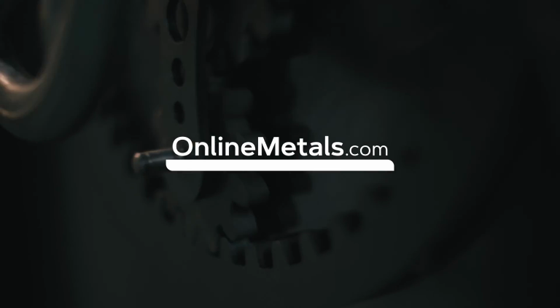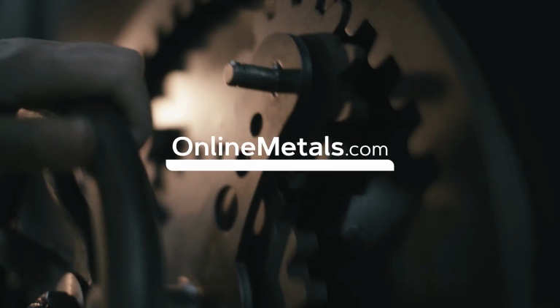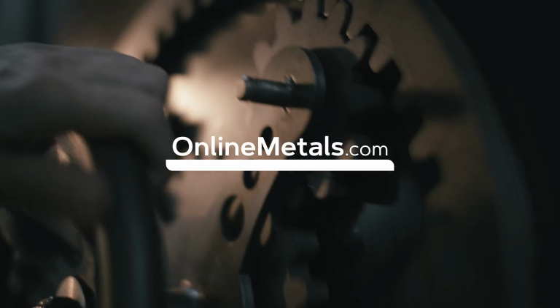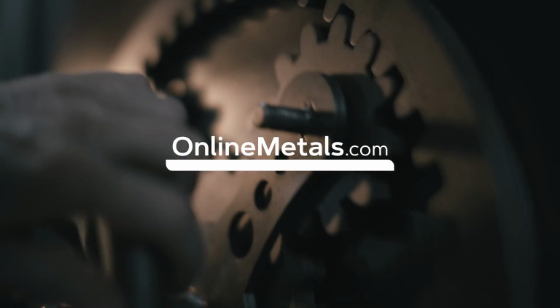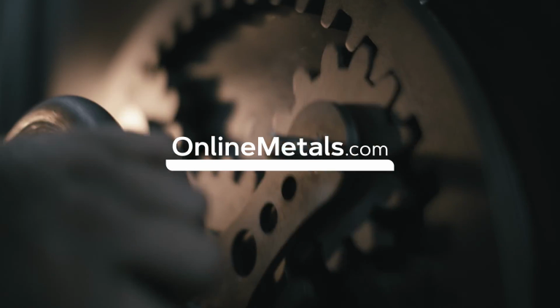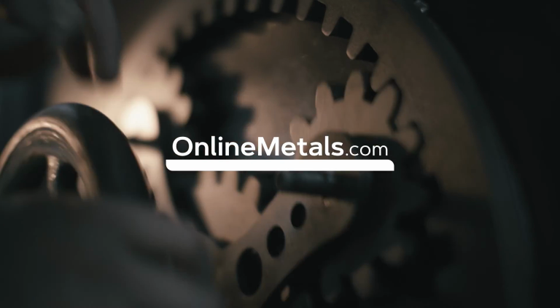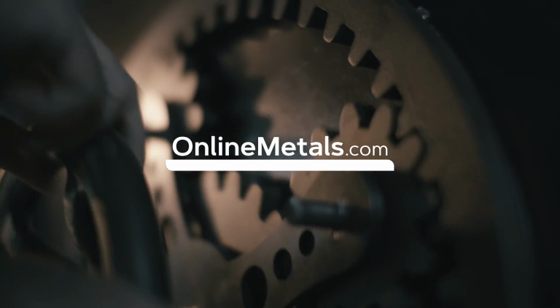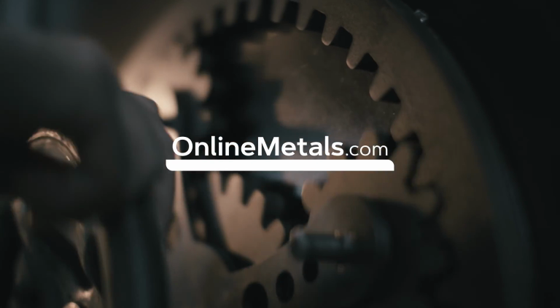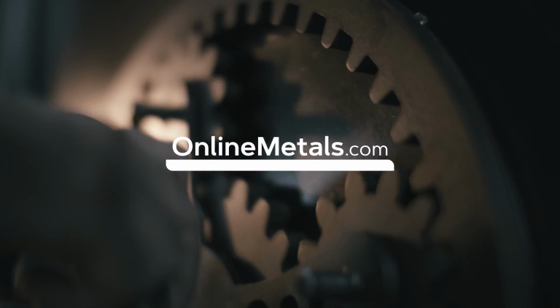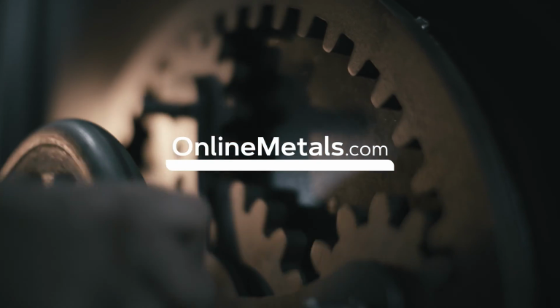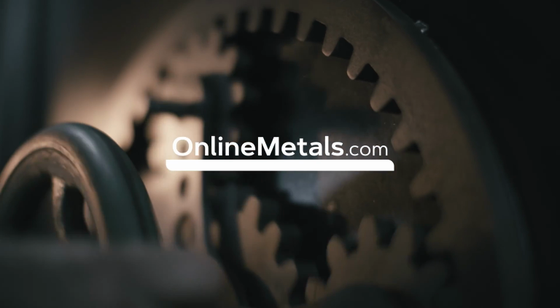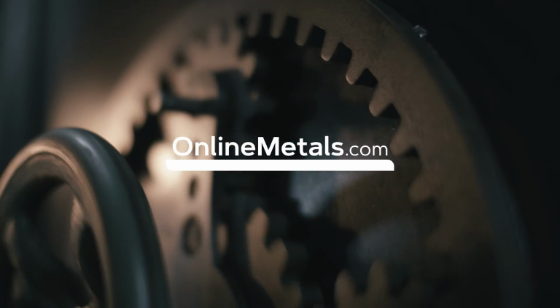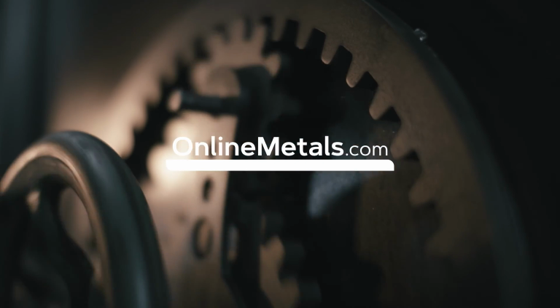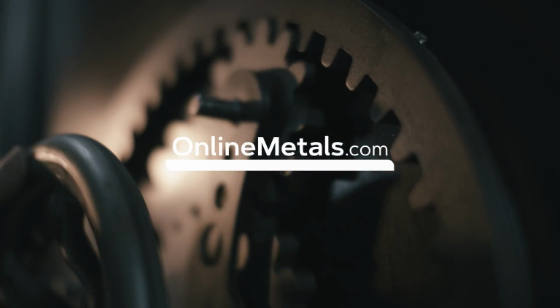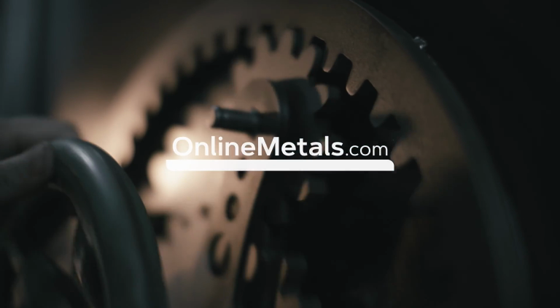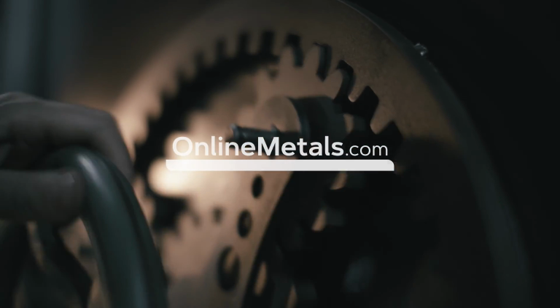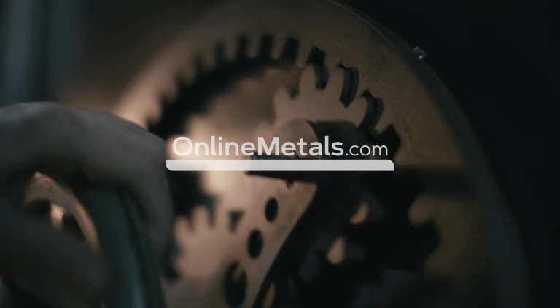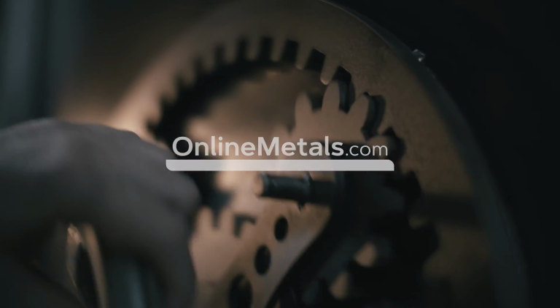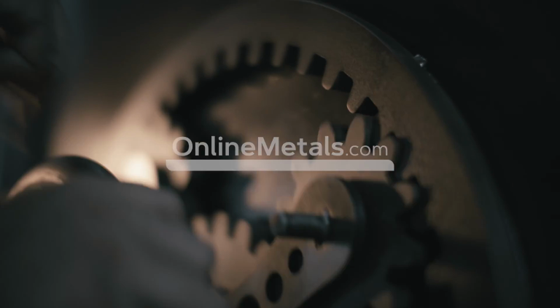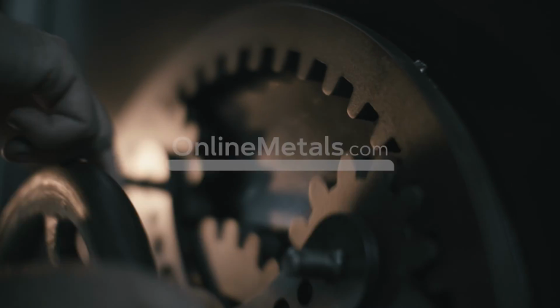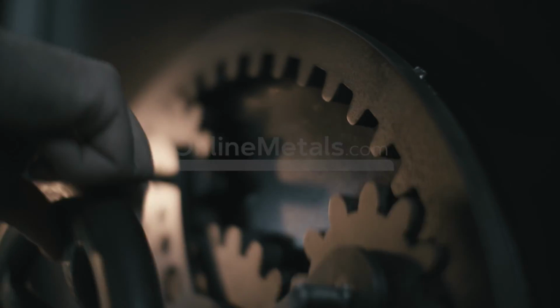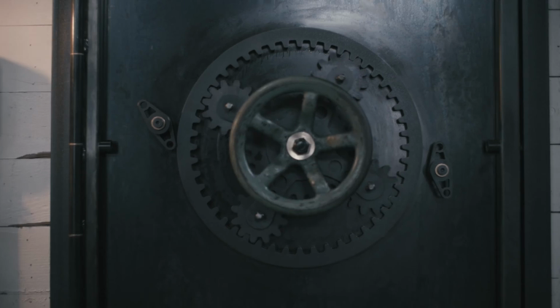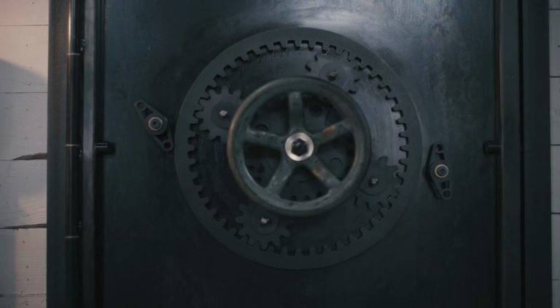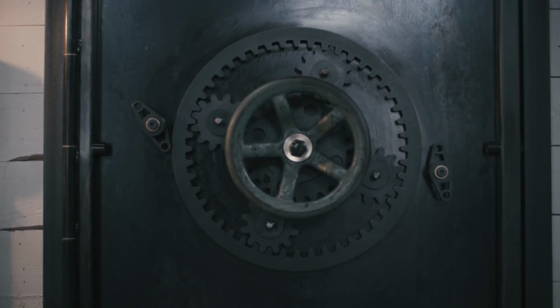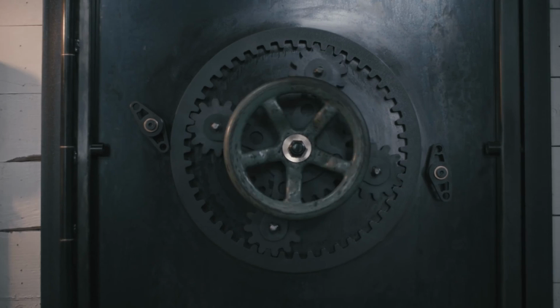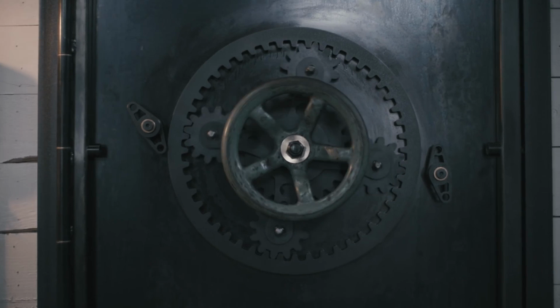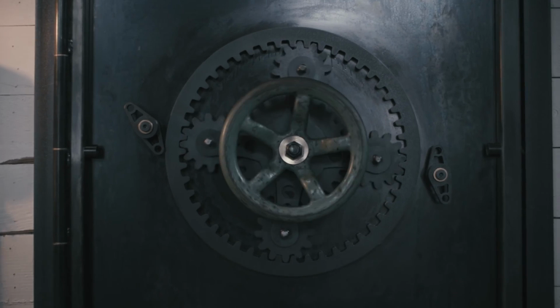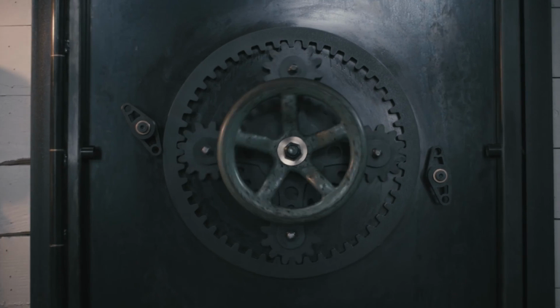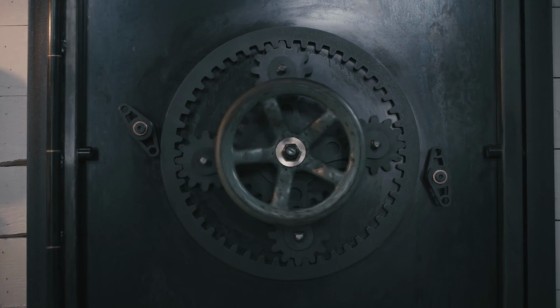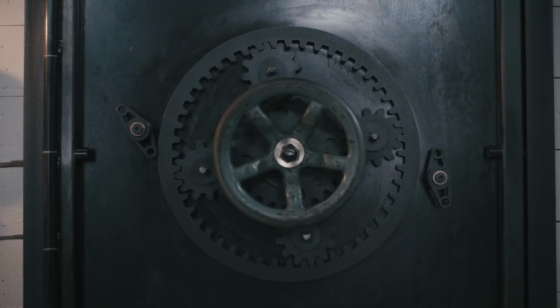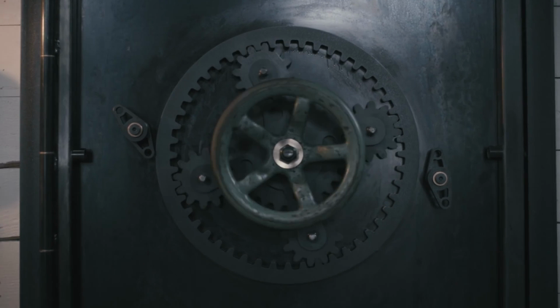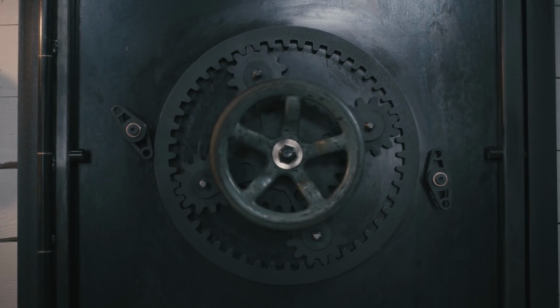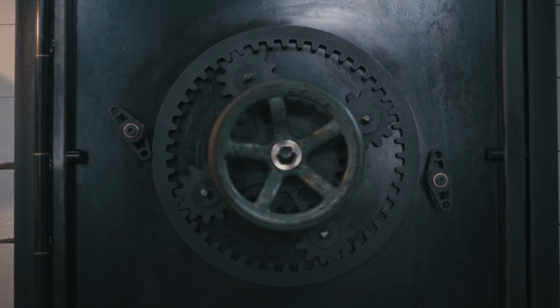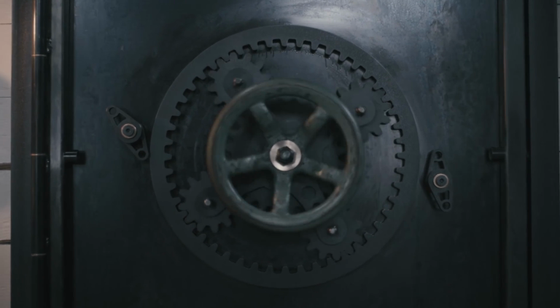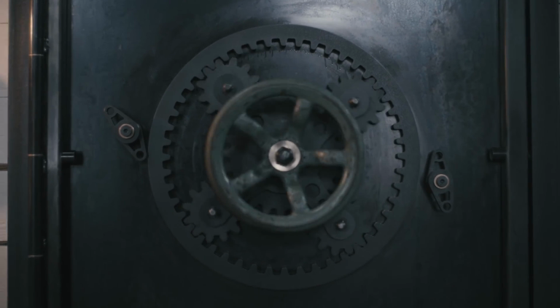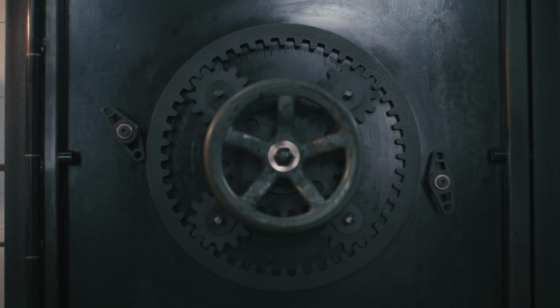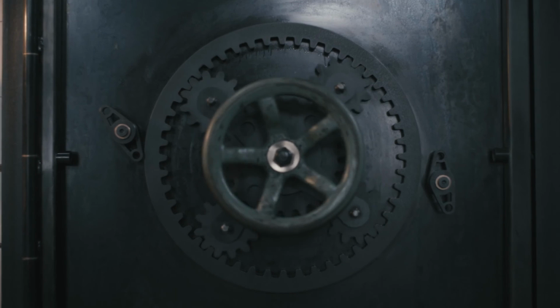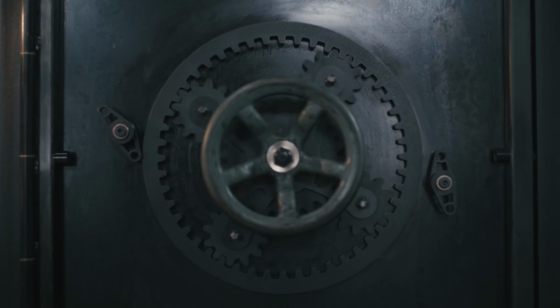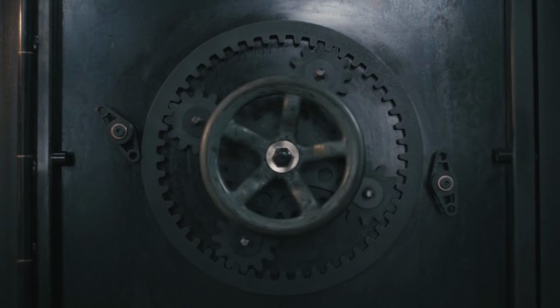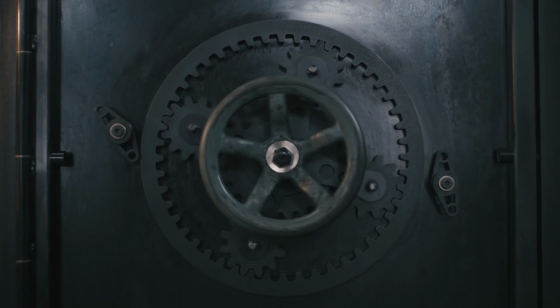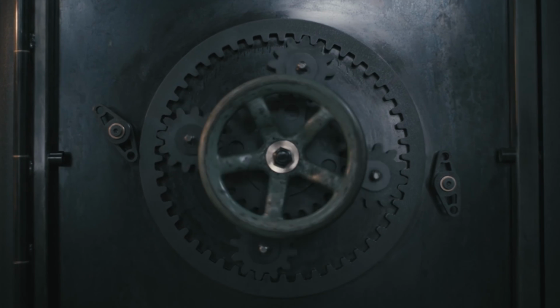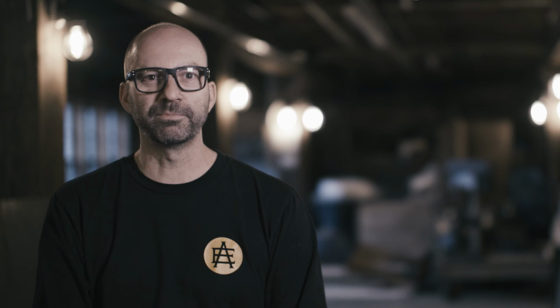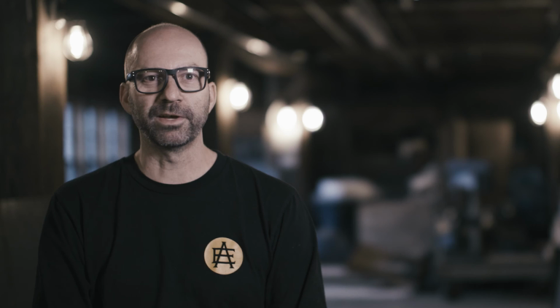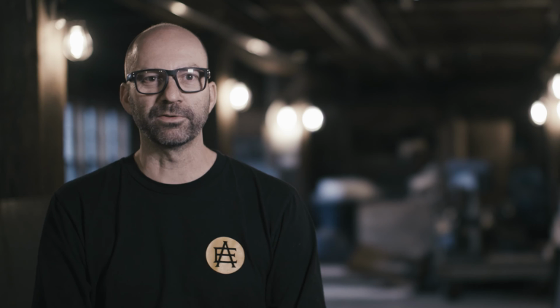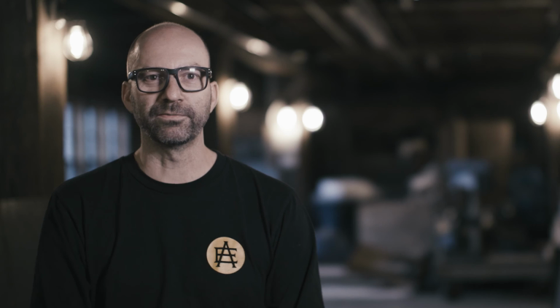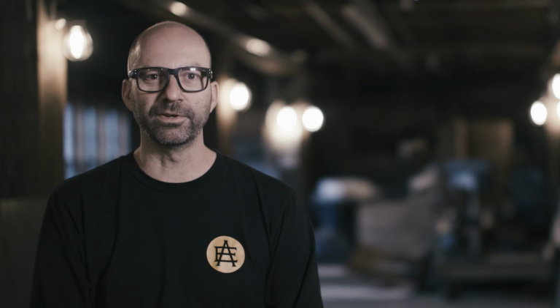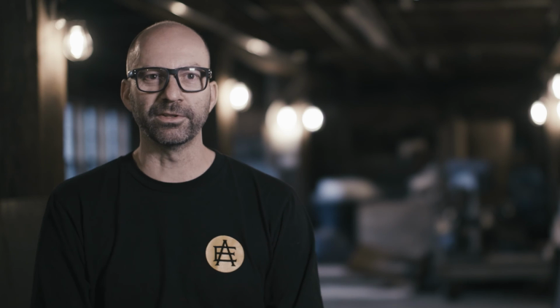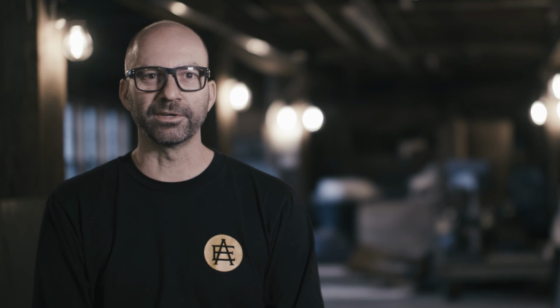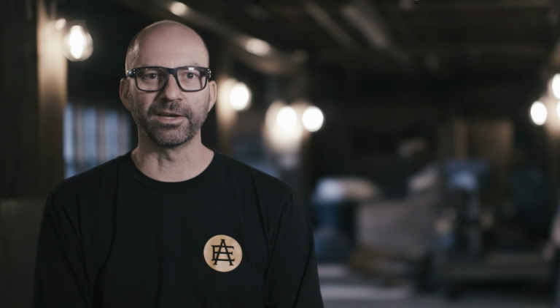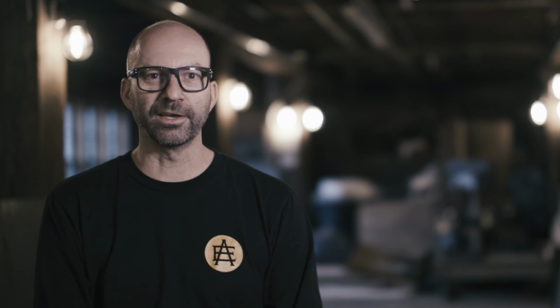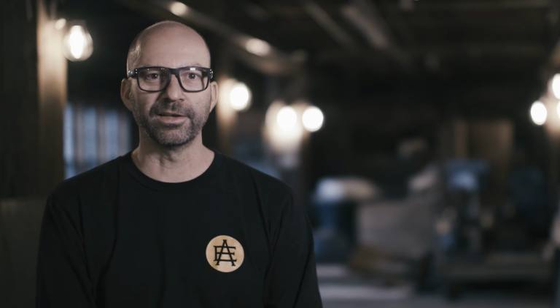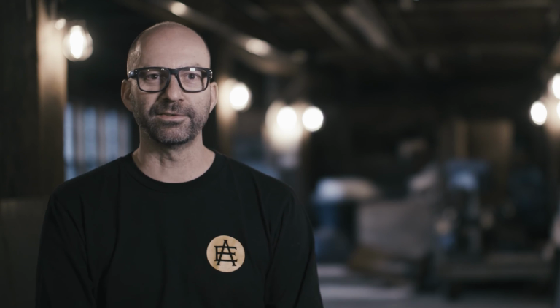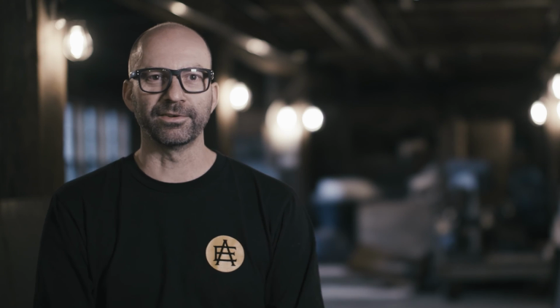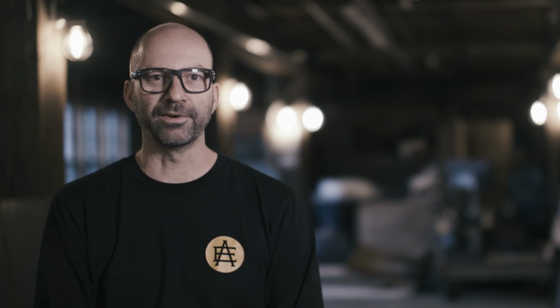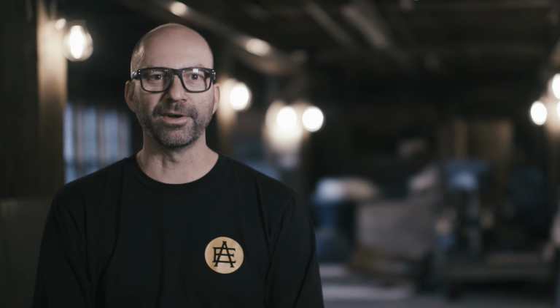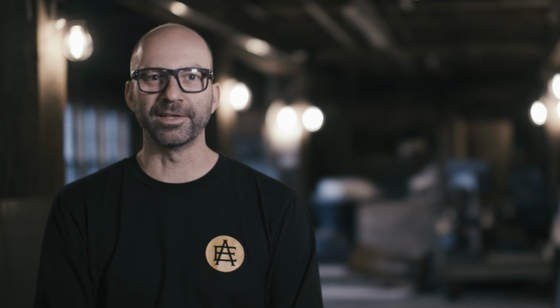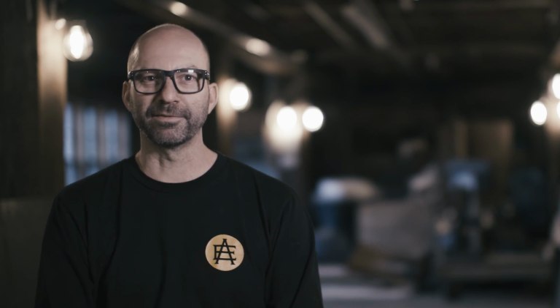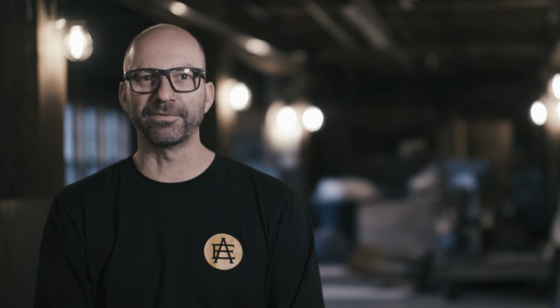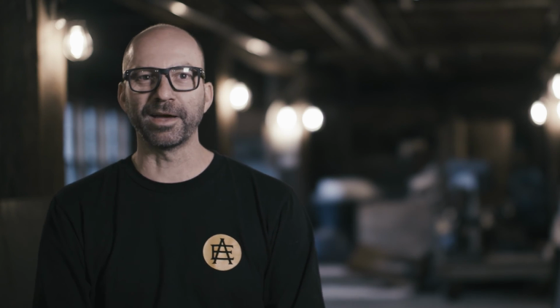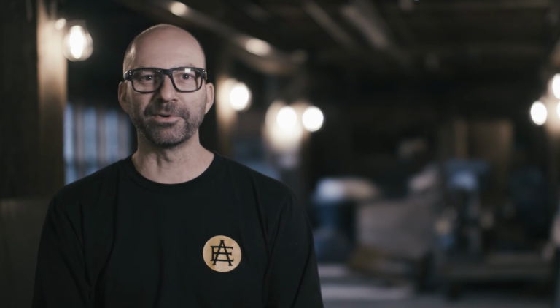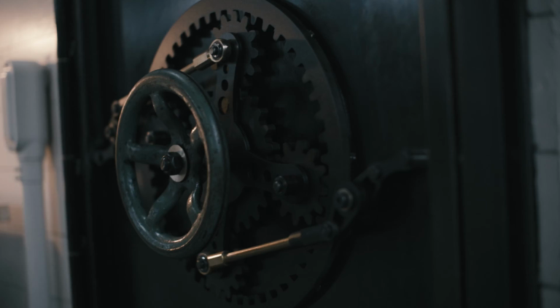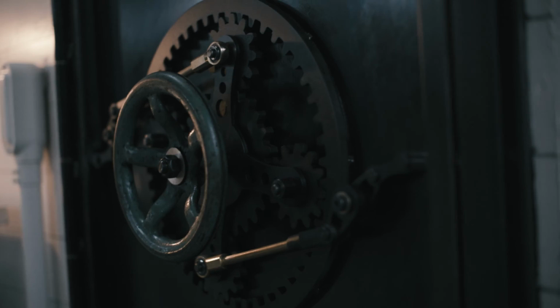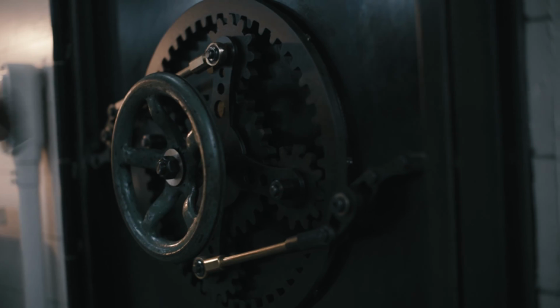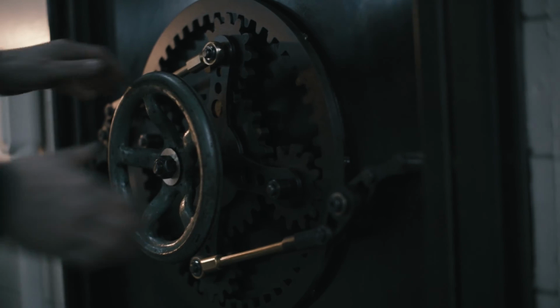Turn that thing, feel those gears mesh in. I don't know, give you a special feeling, I guess, as a fabricator.